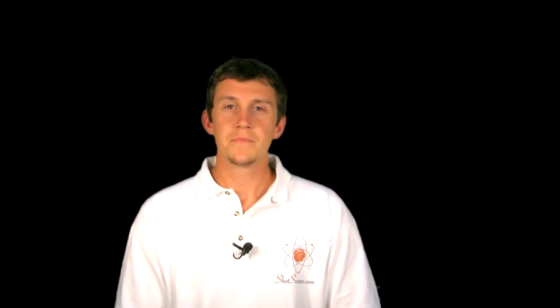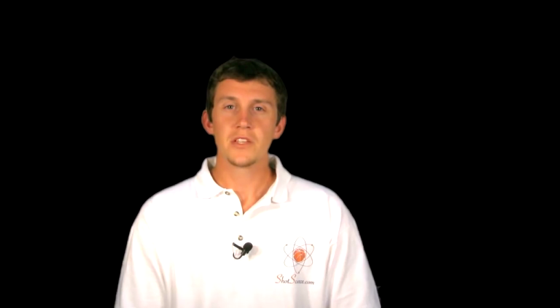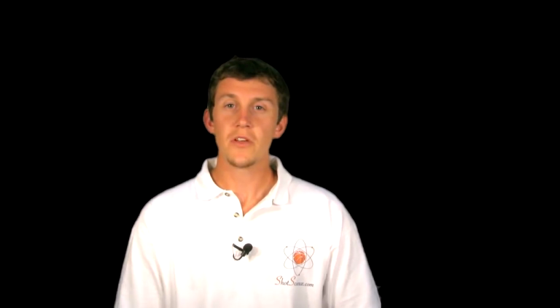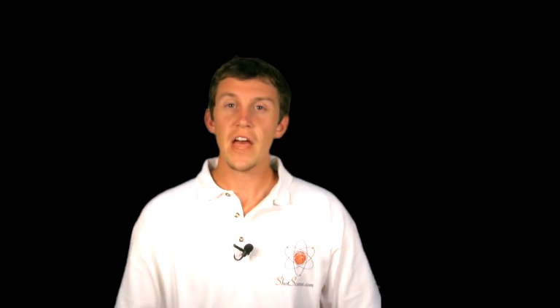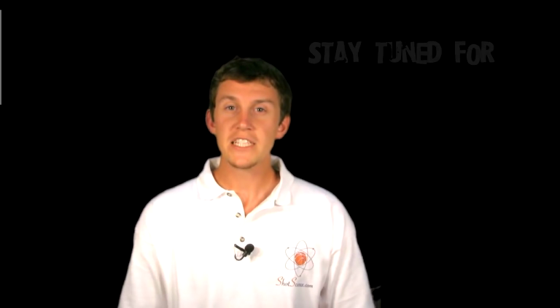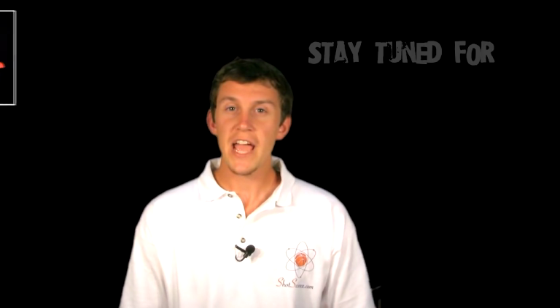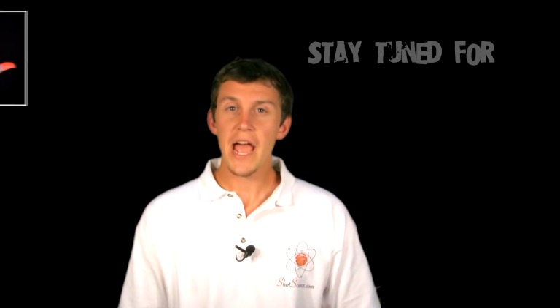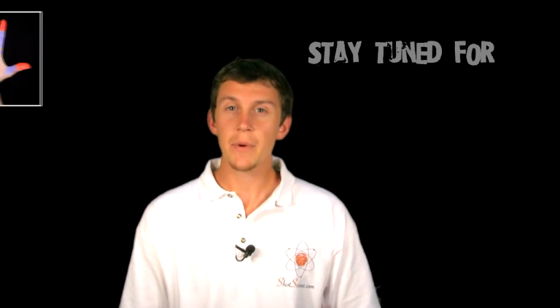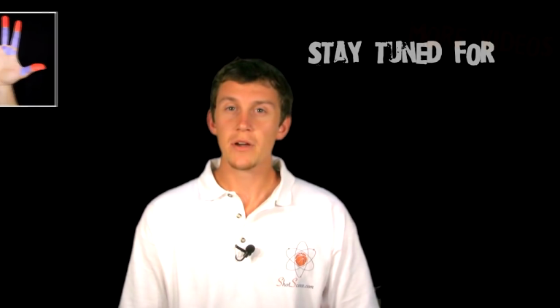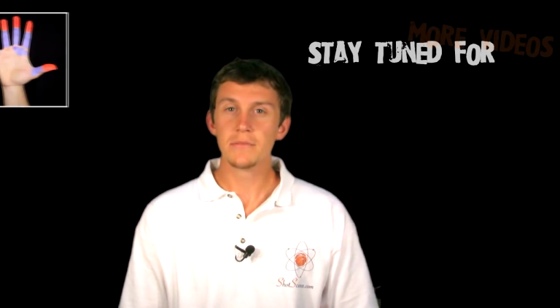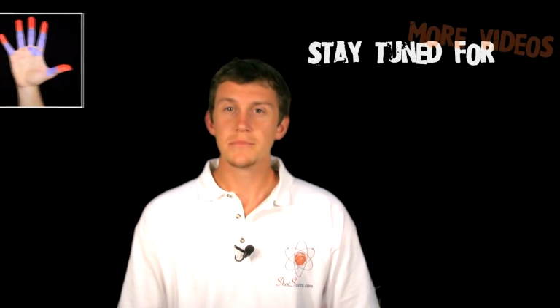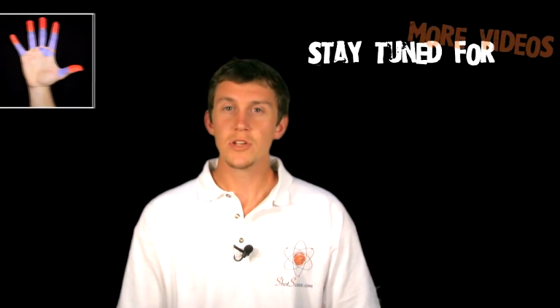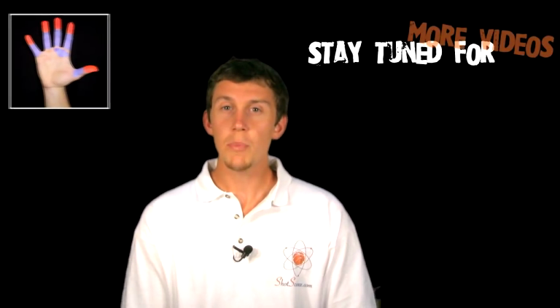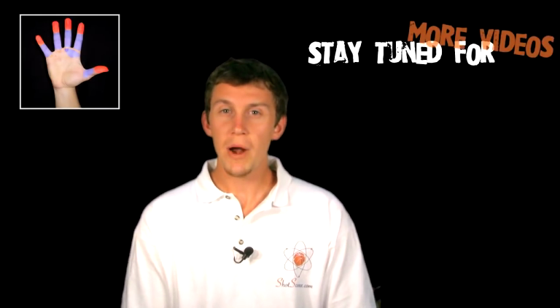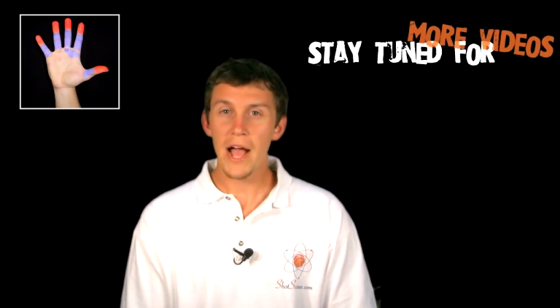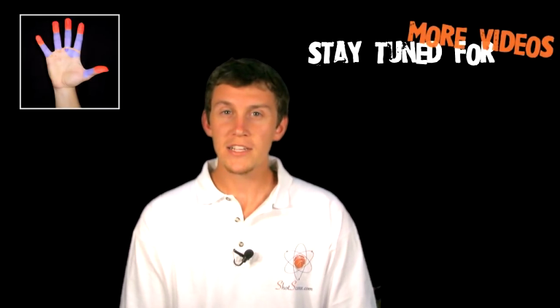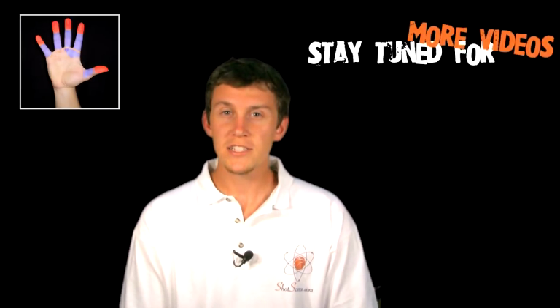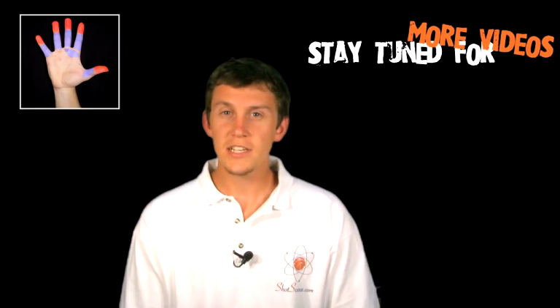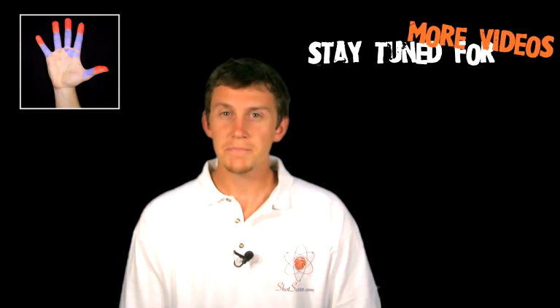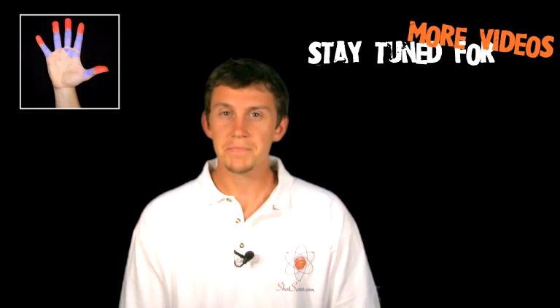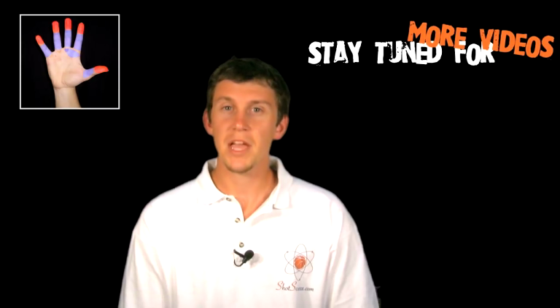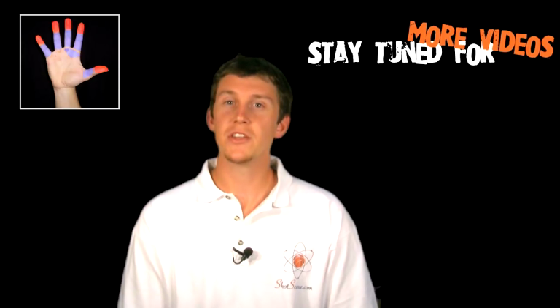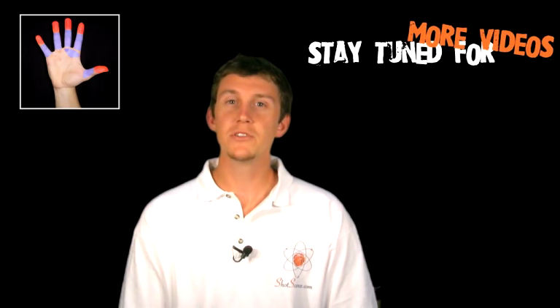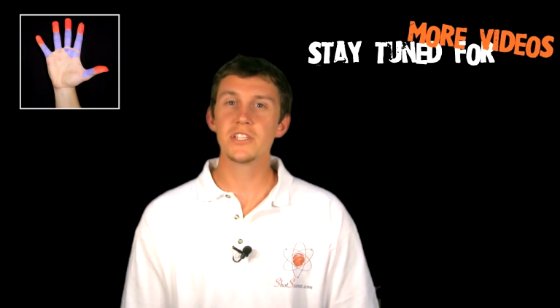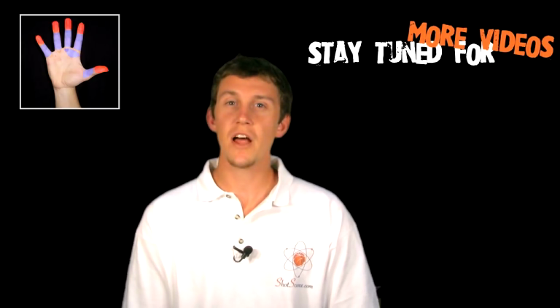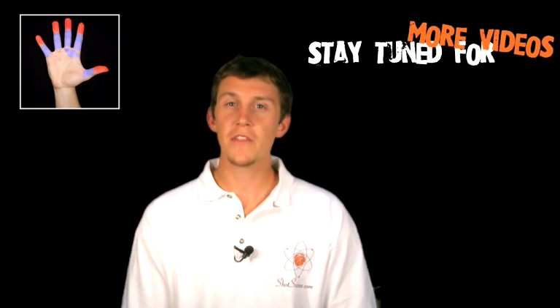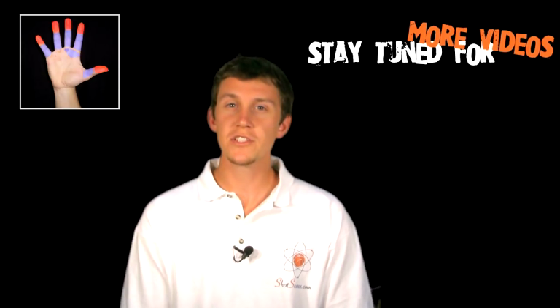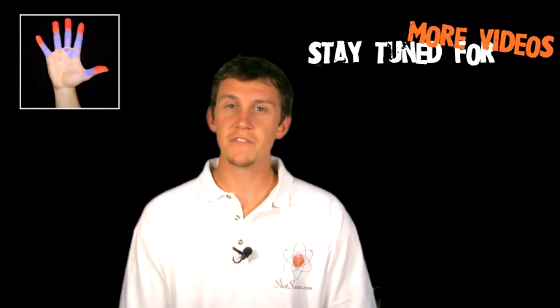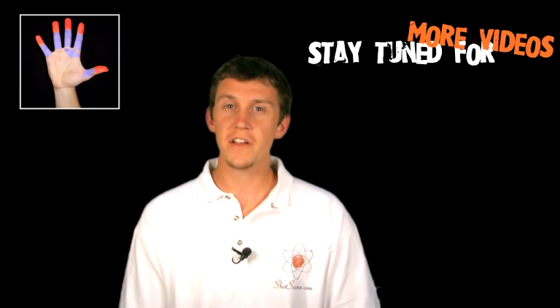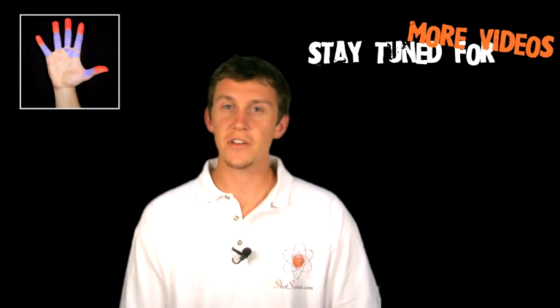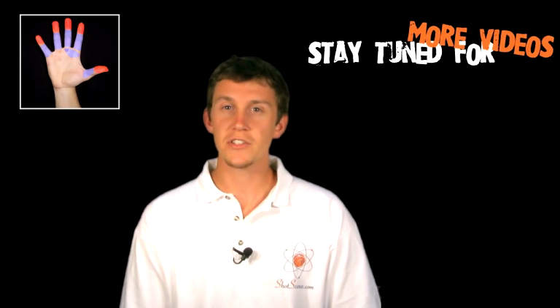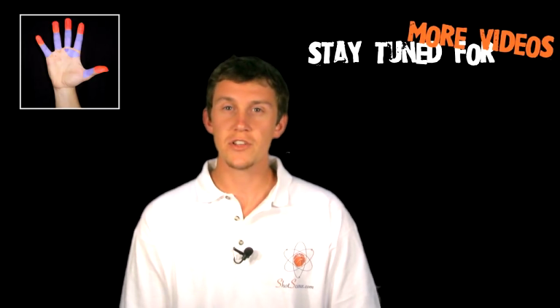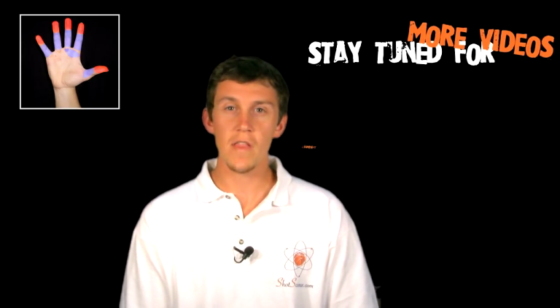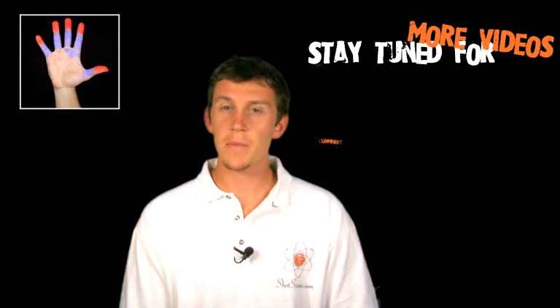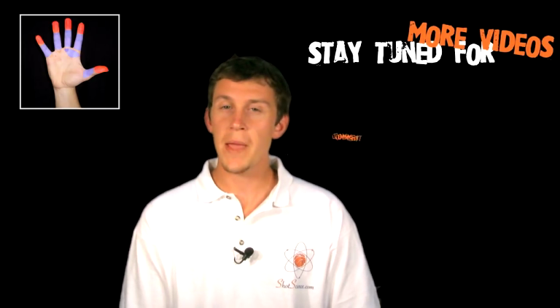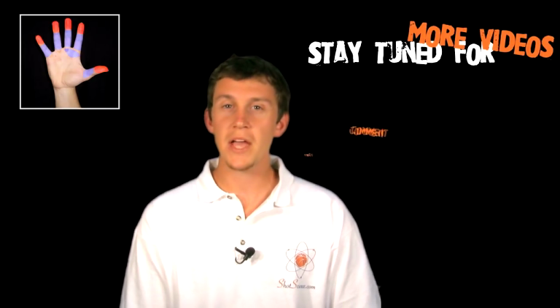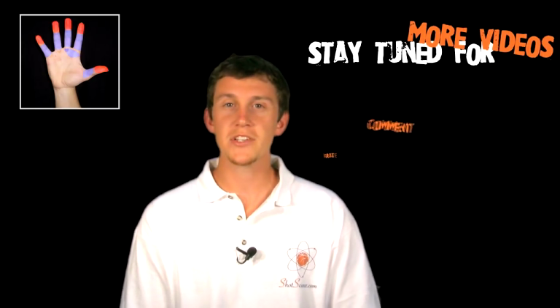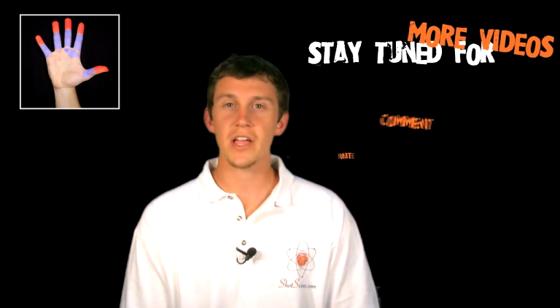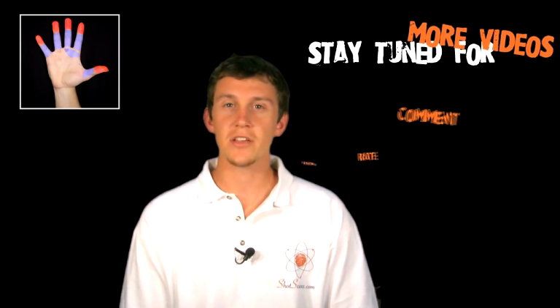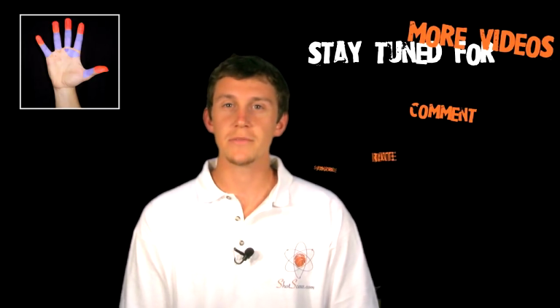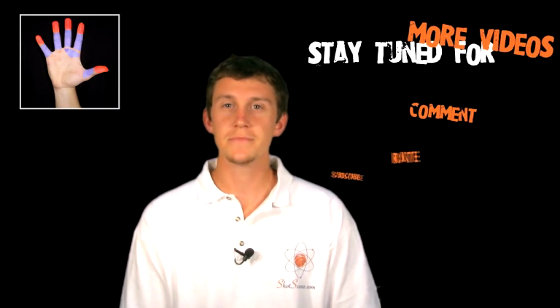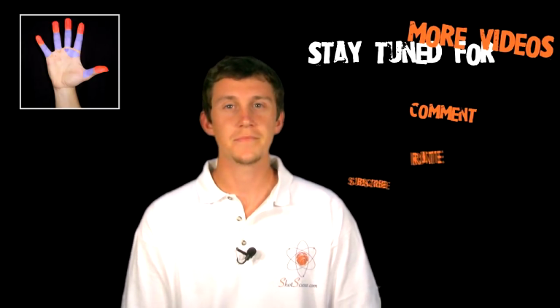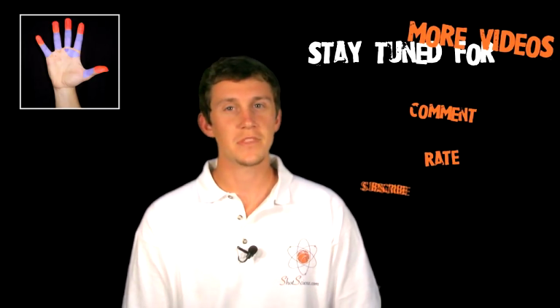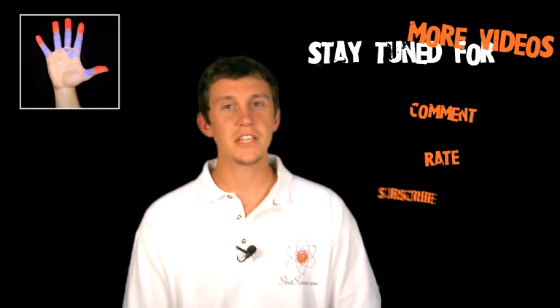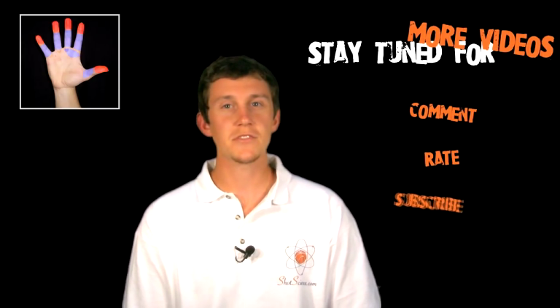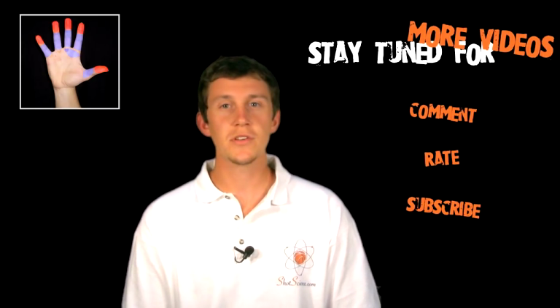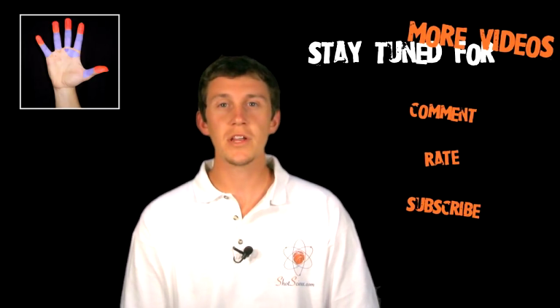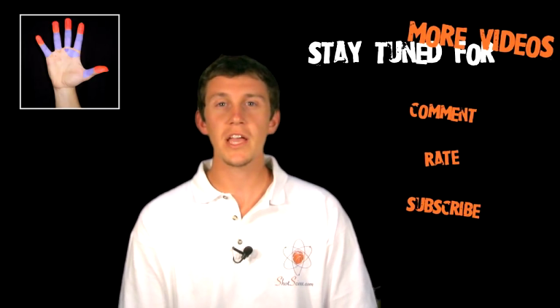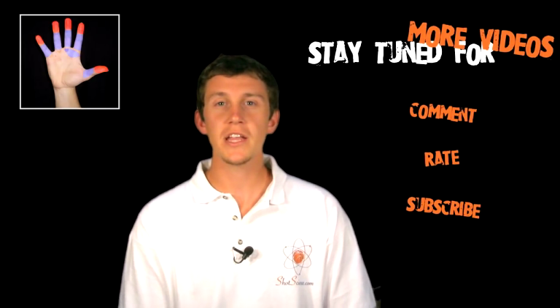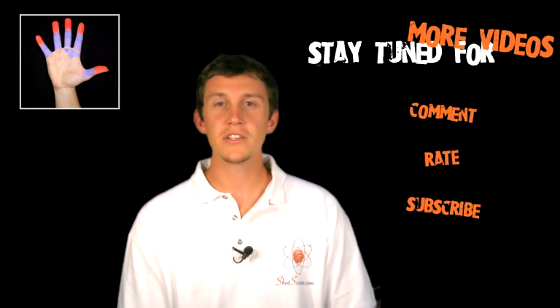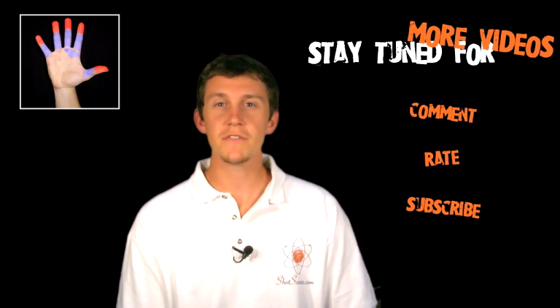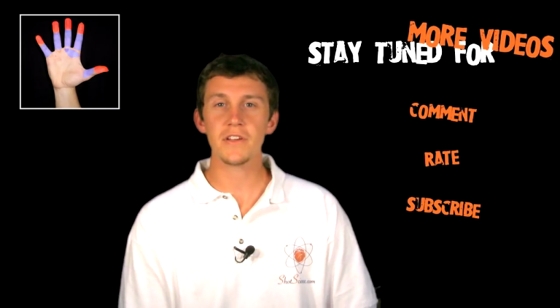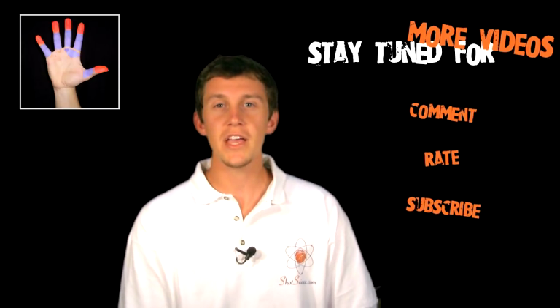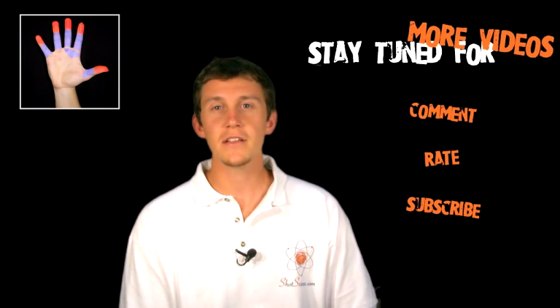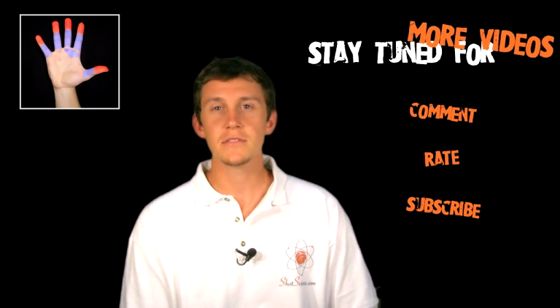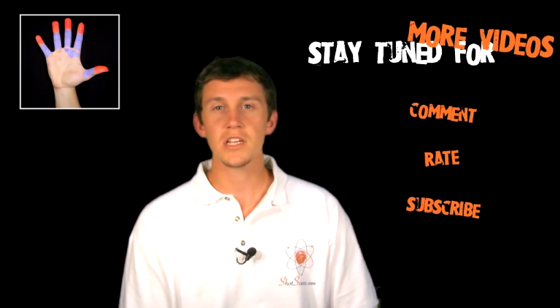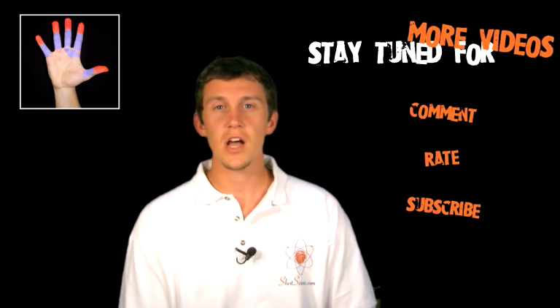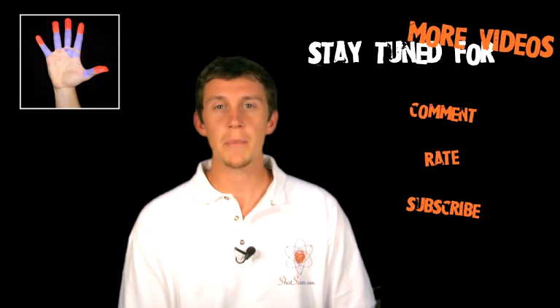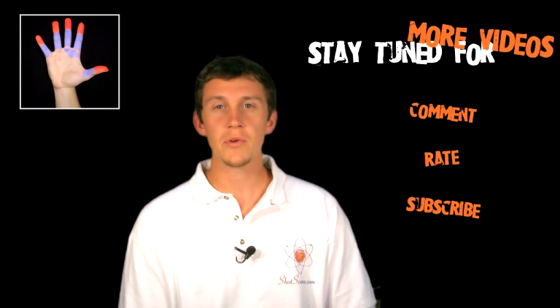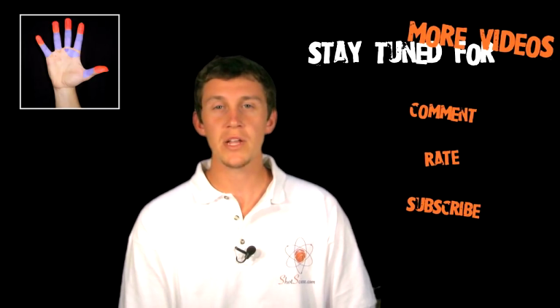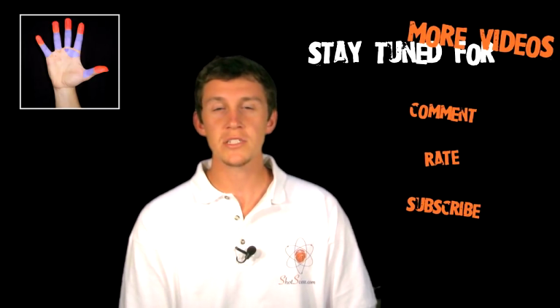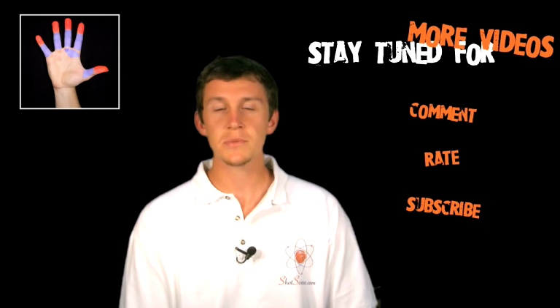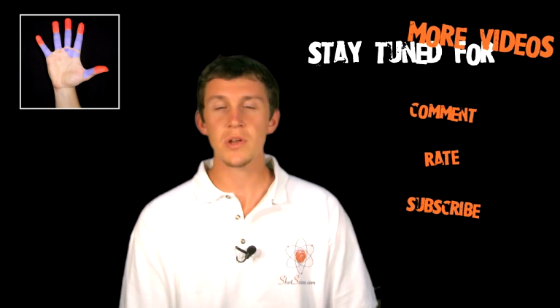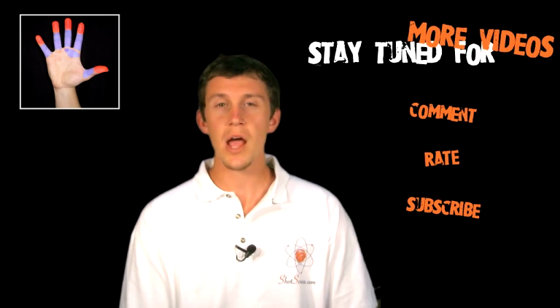So that's the hammer. Go practice it and use it on those defenders. Don't let them hand check you. Thanks for tuning in and don't forget to comment, rate, and subscribe.